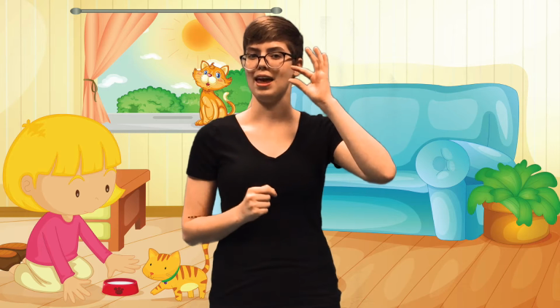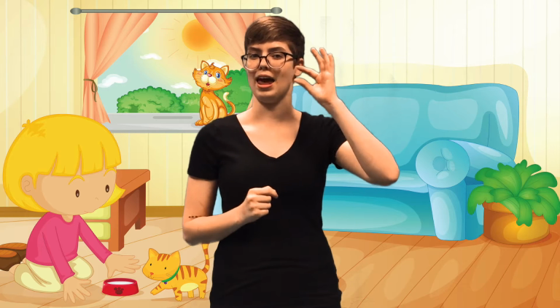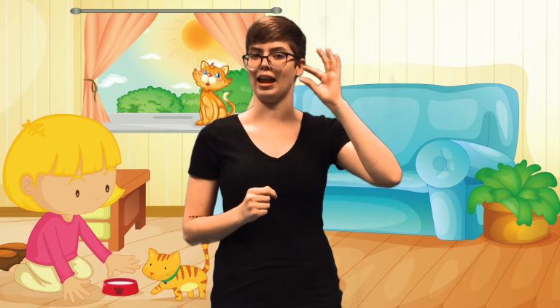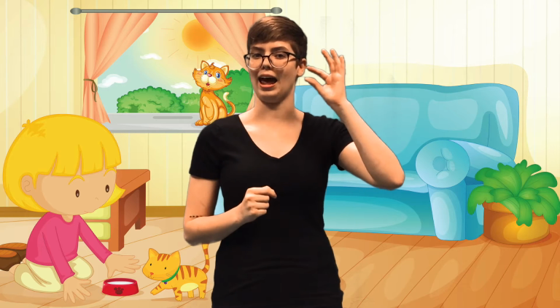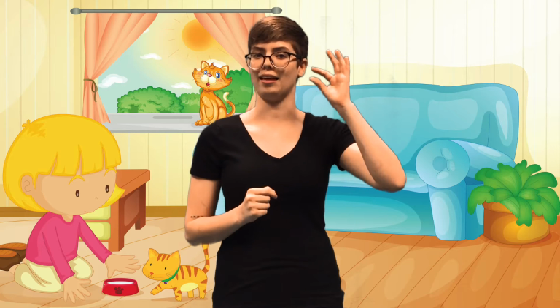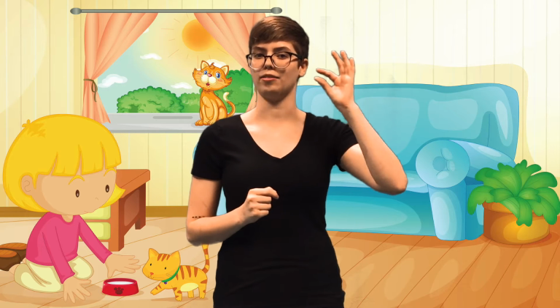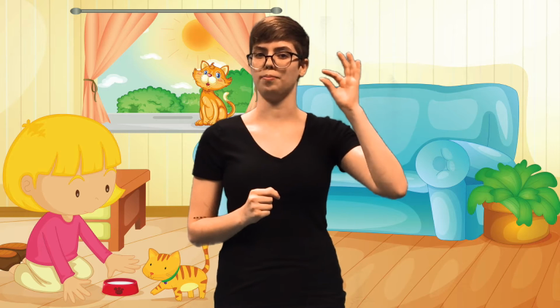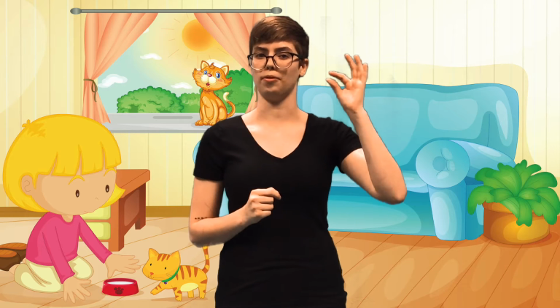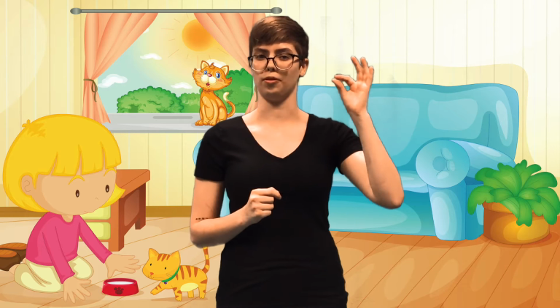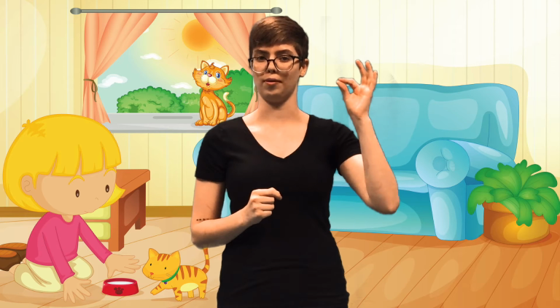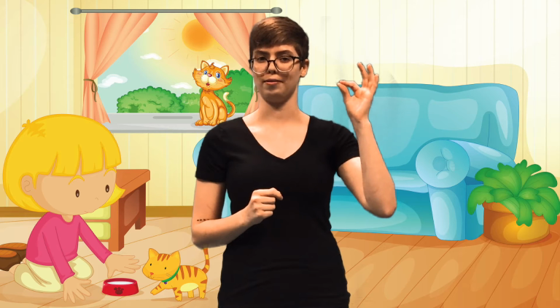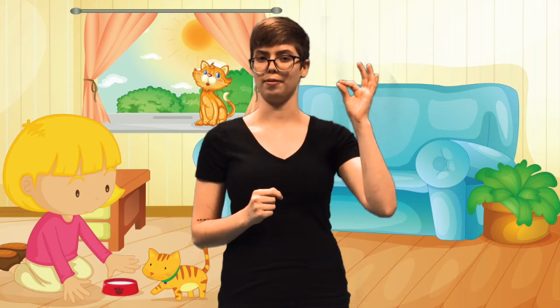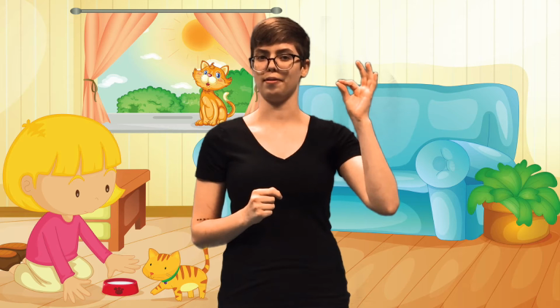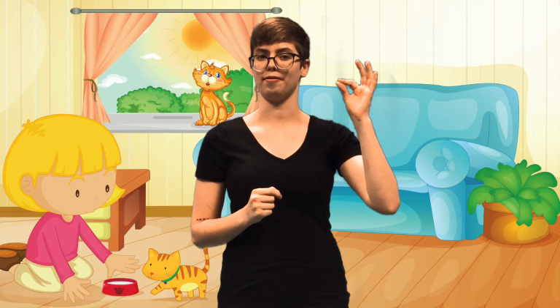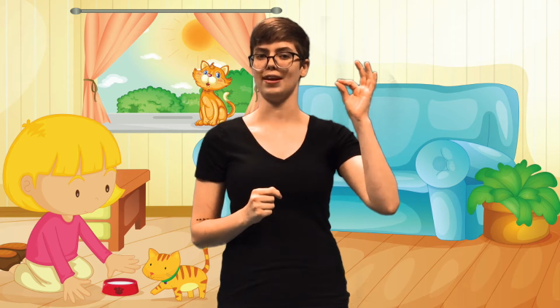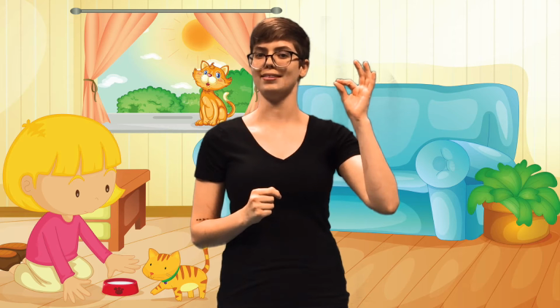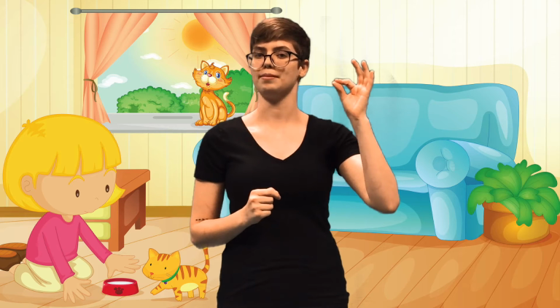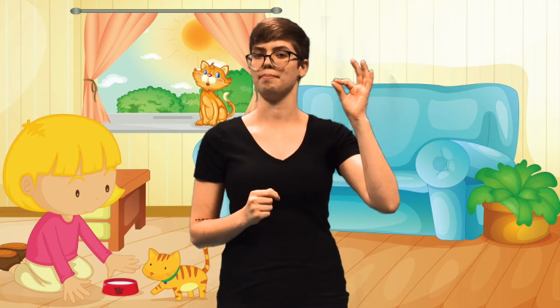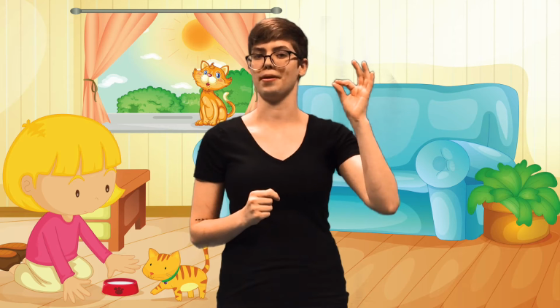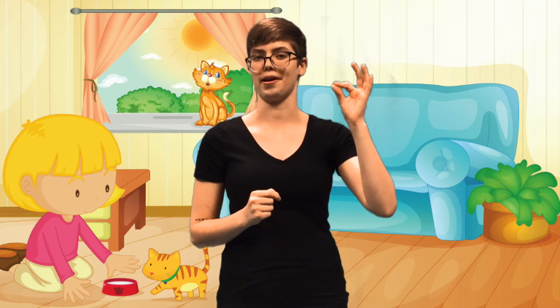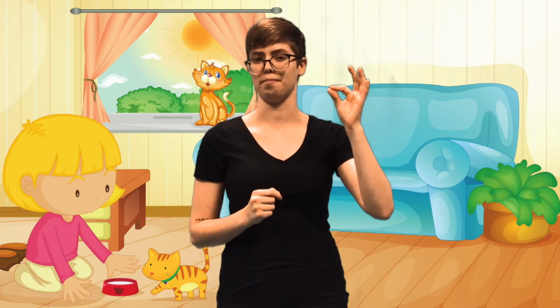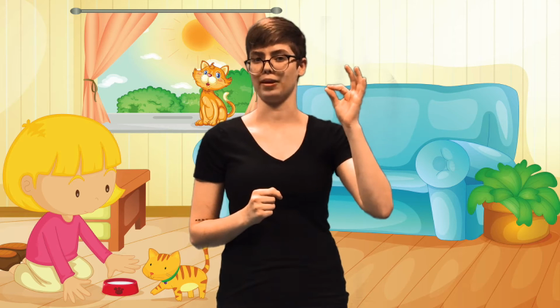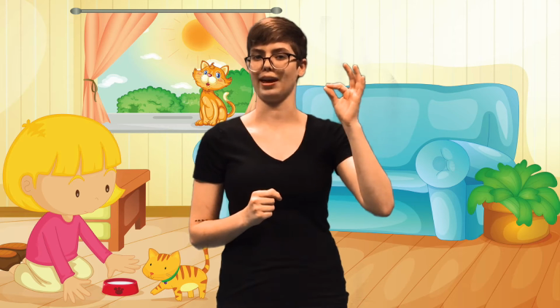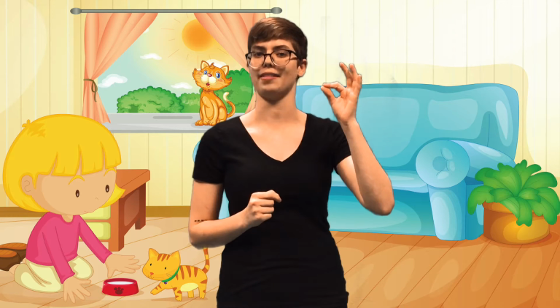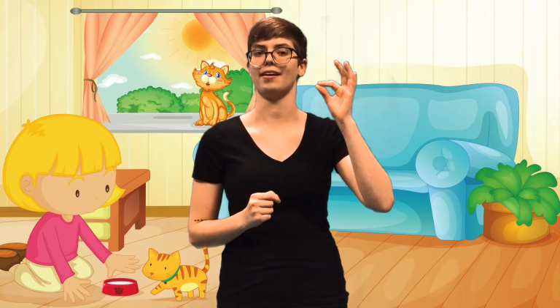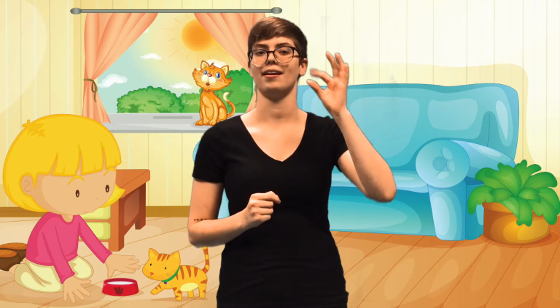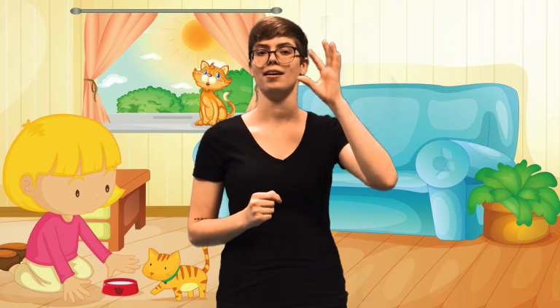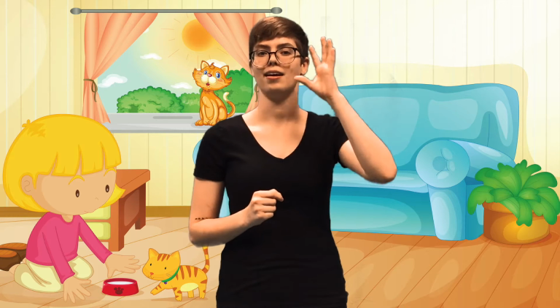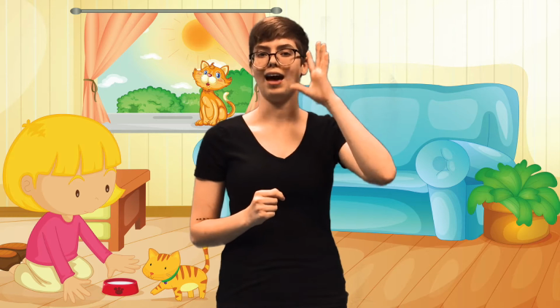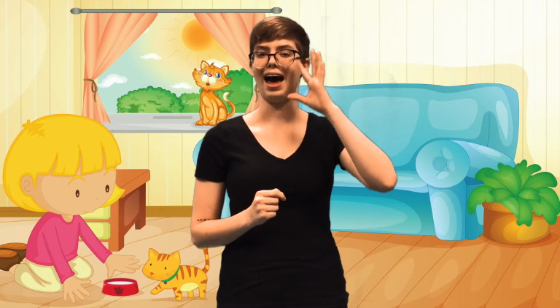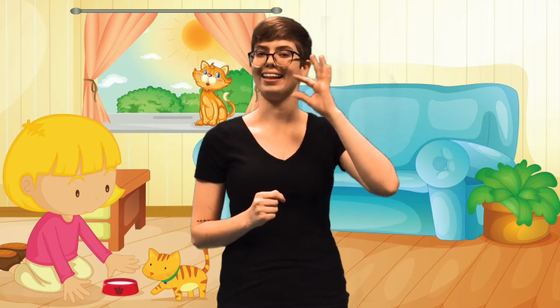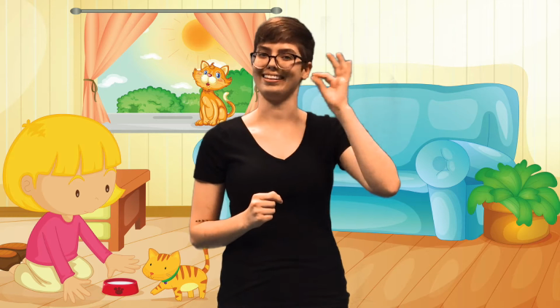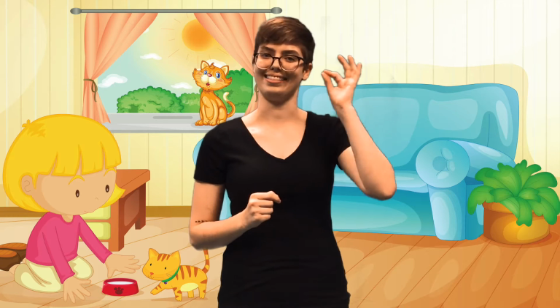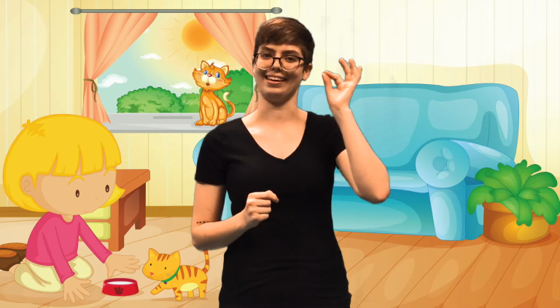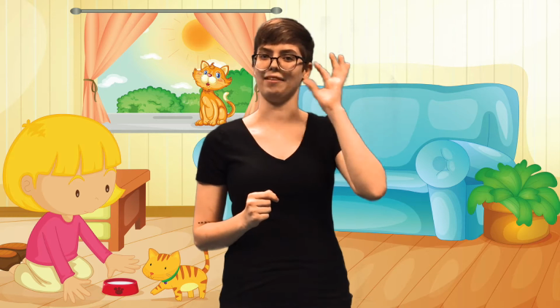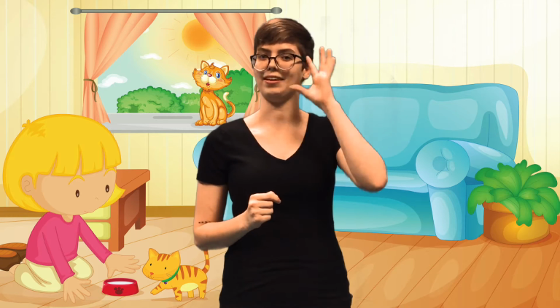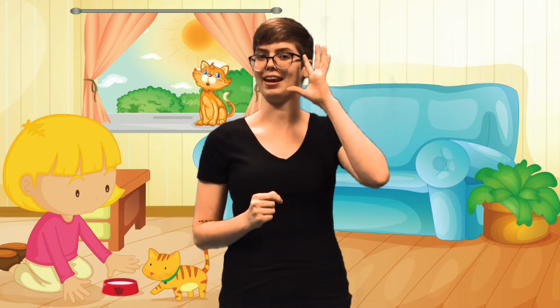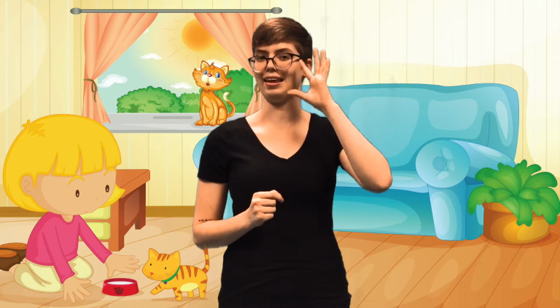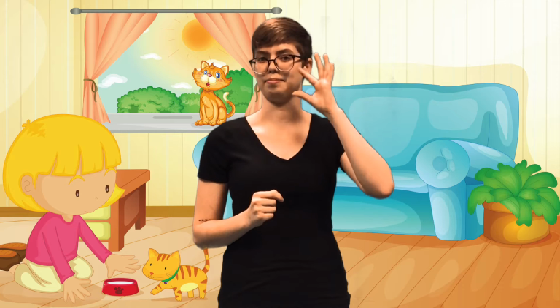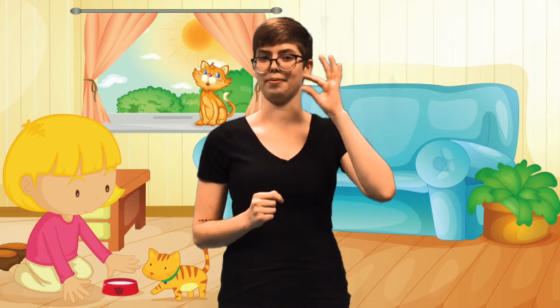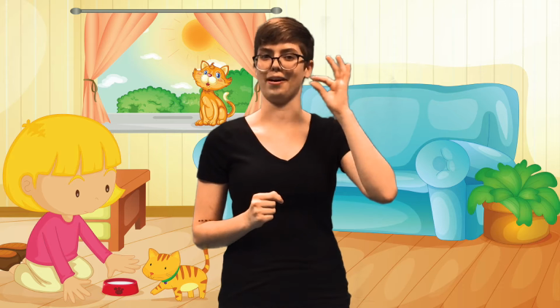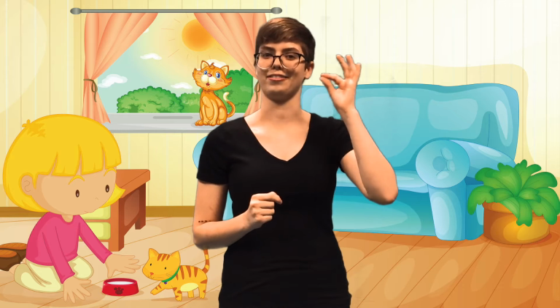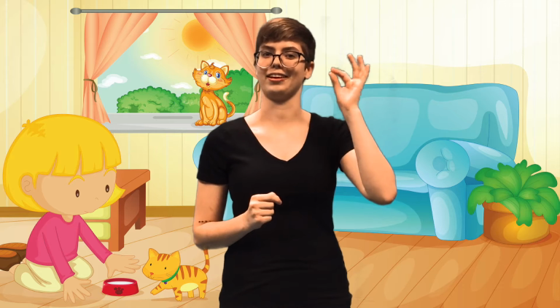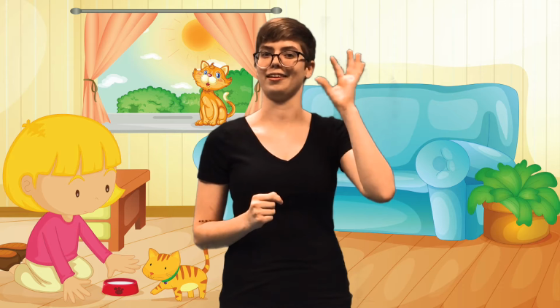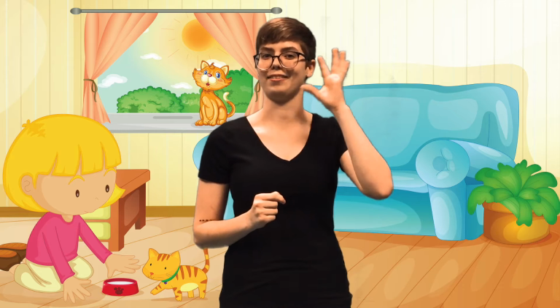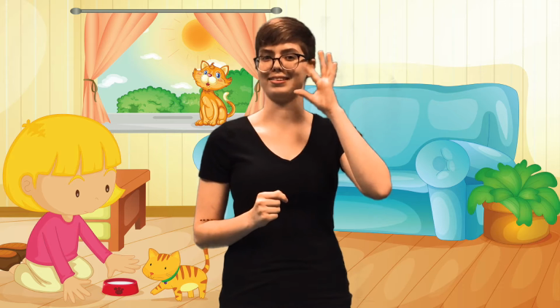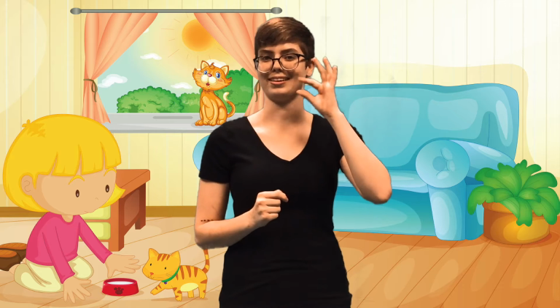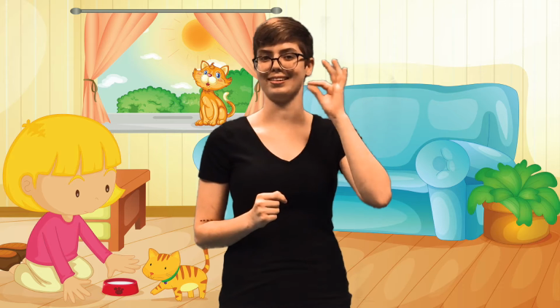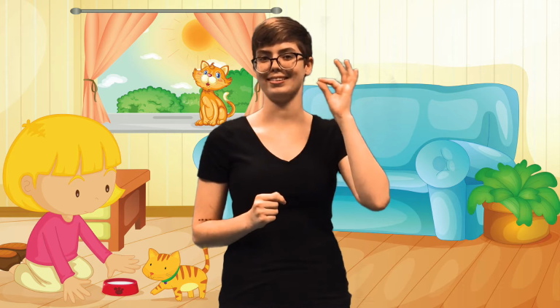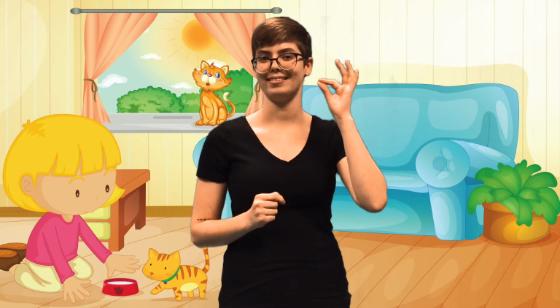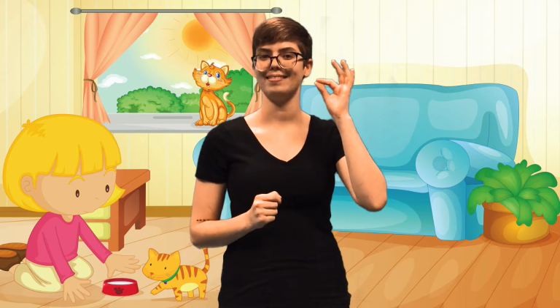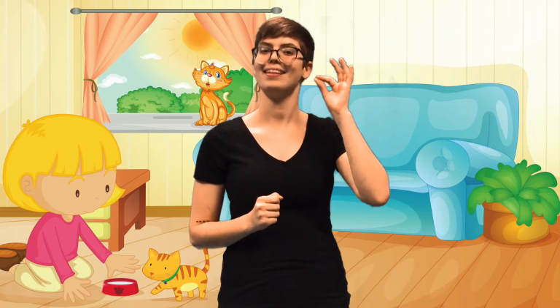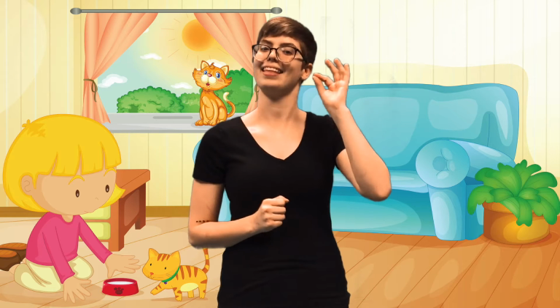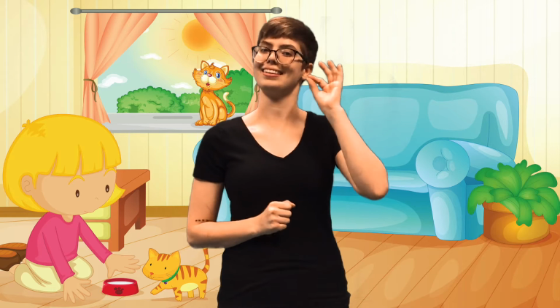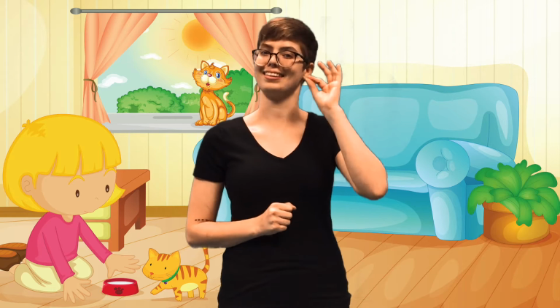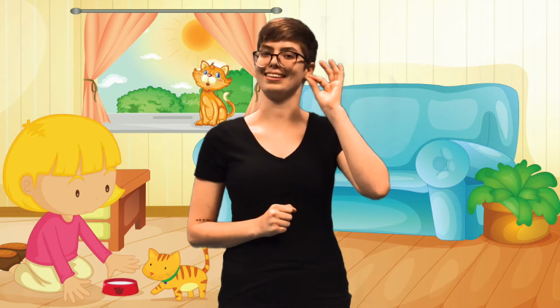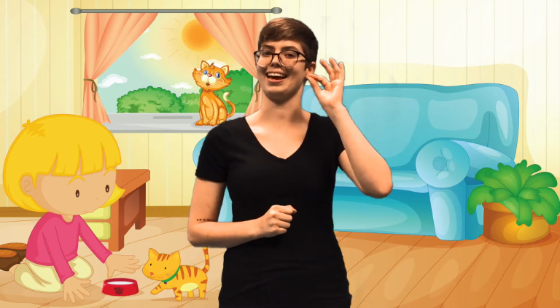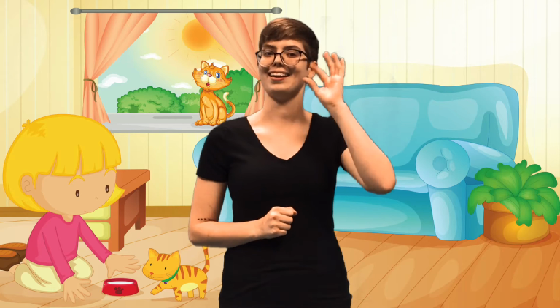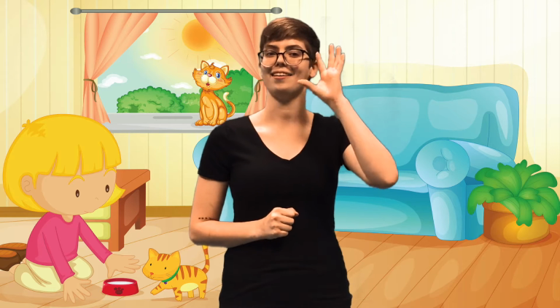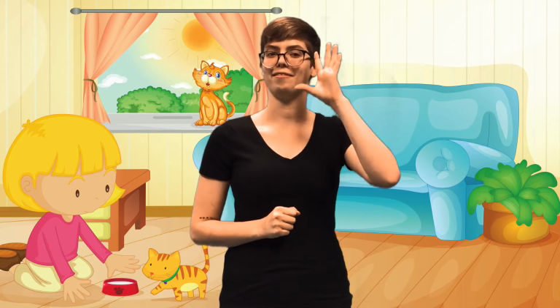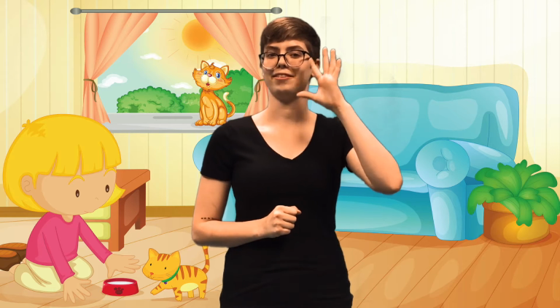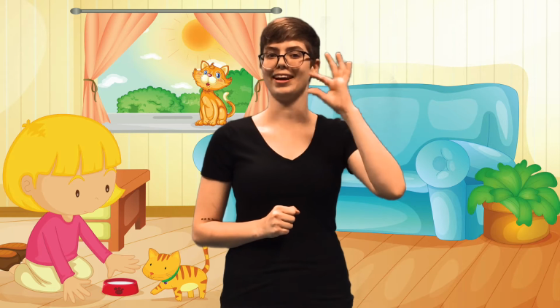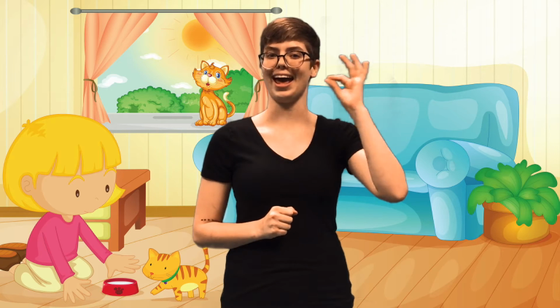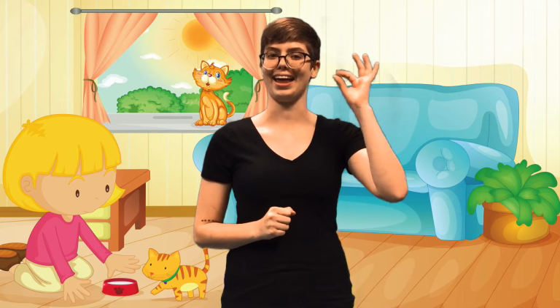As you pull it away from your face, bring them together. I like to think of it as brushing your whiskers. That's the sign for cat.